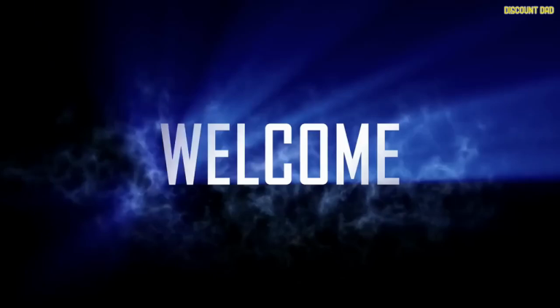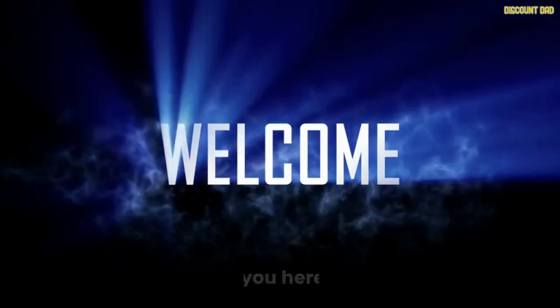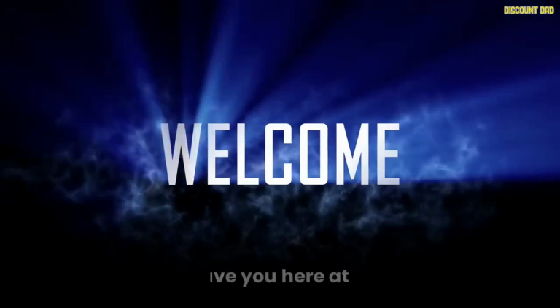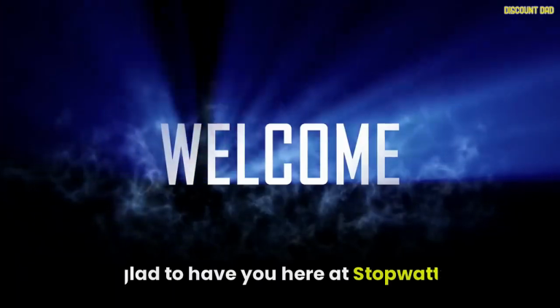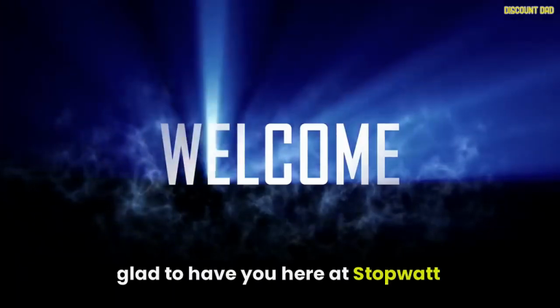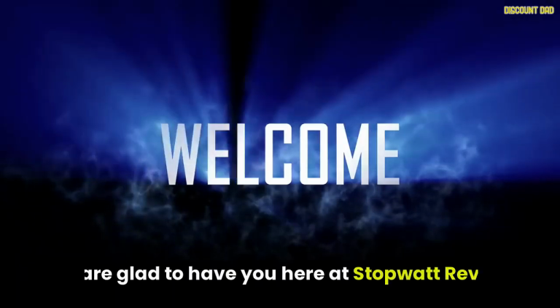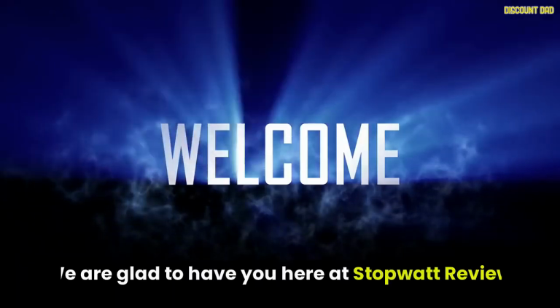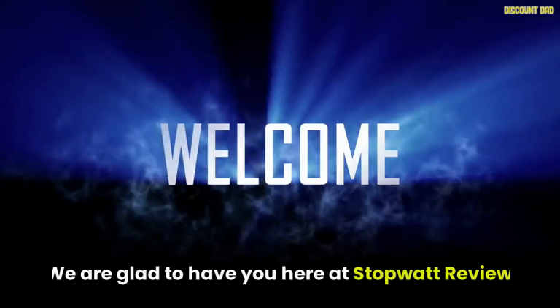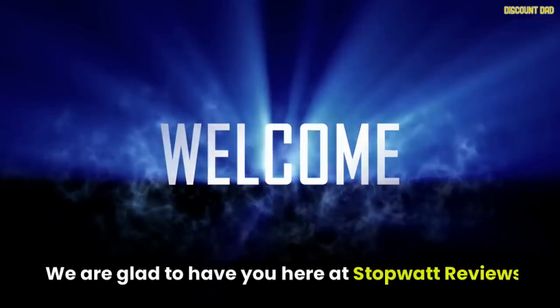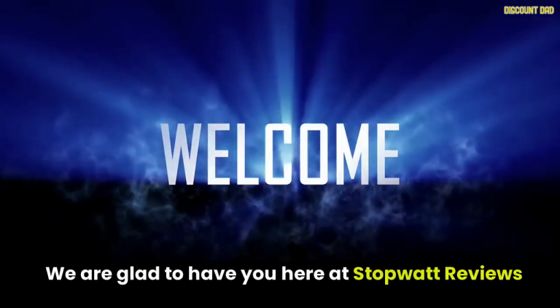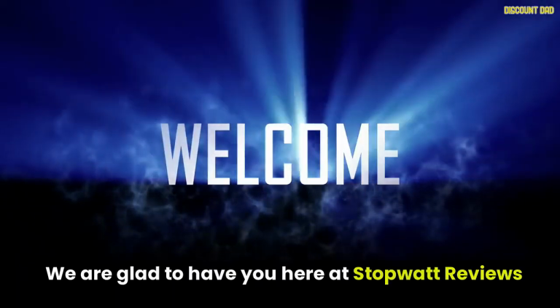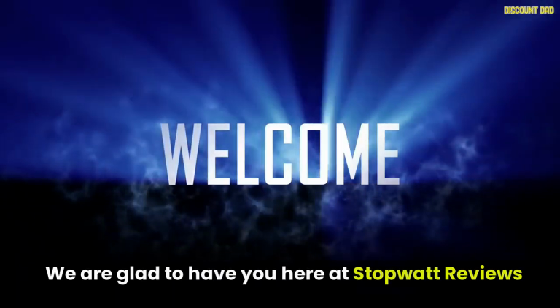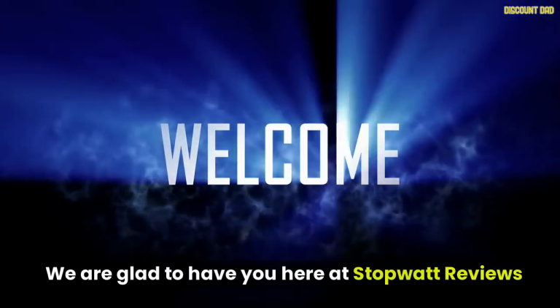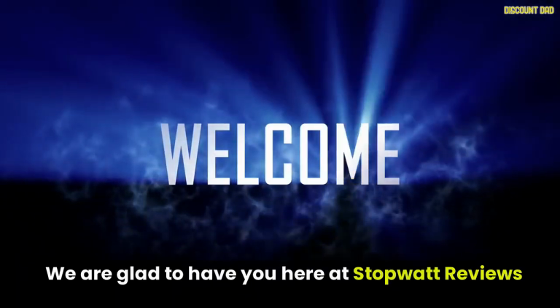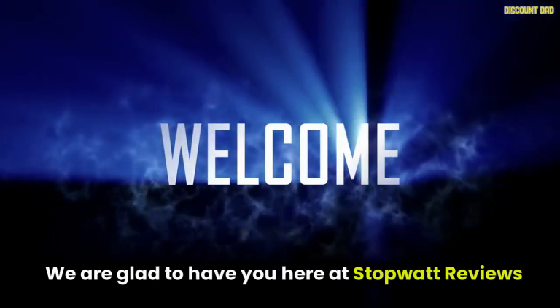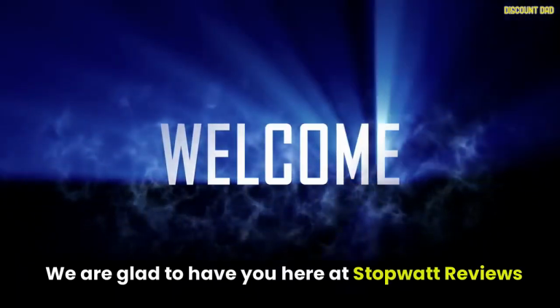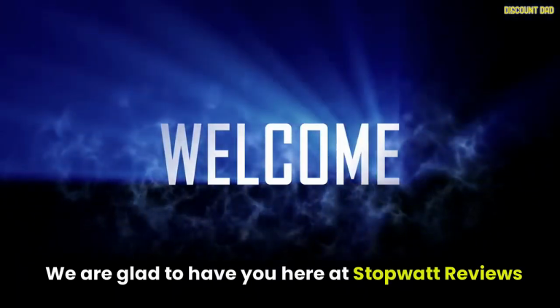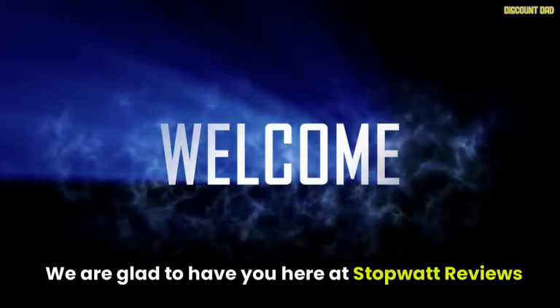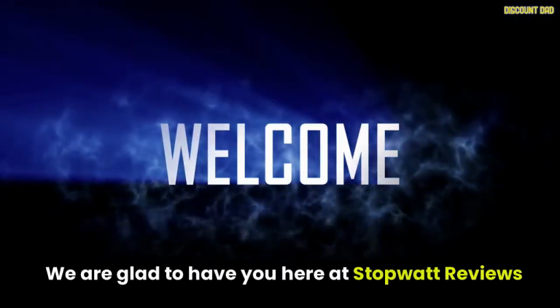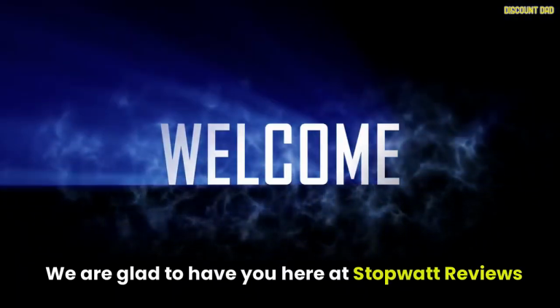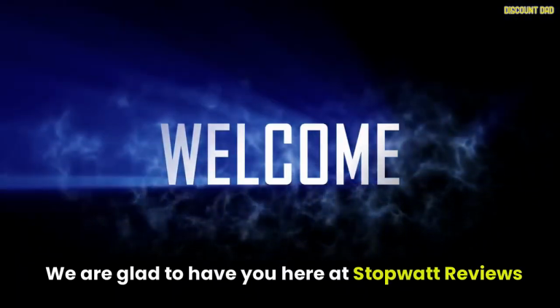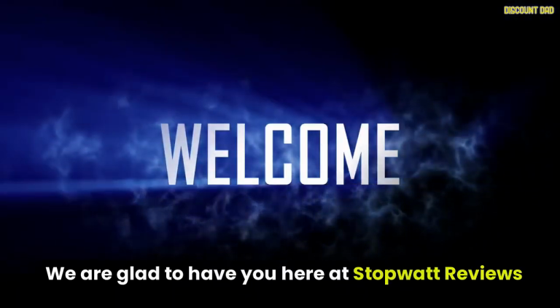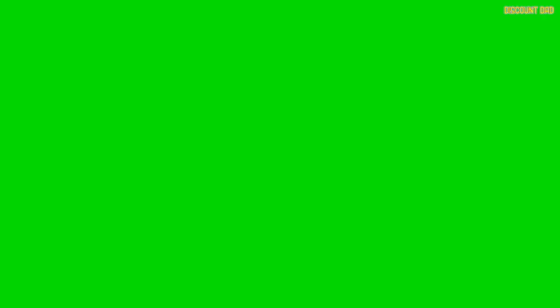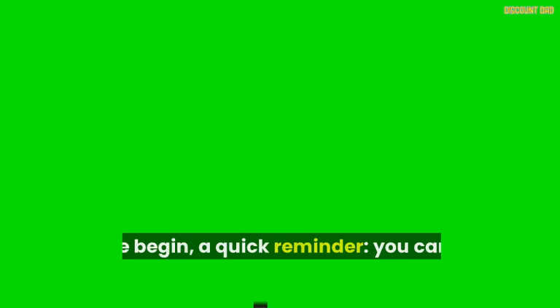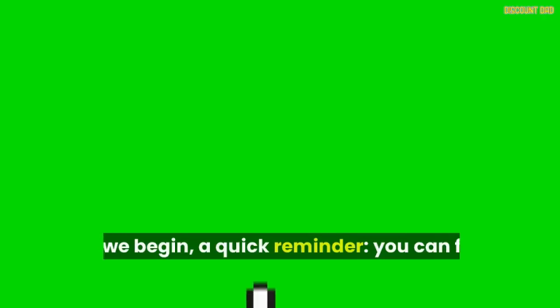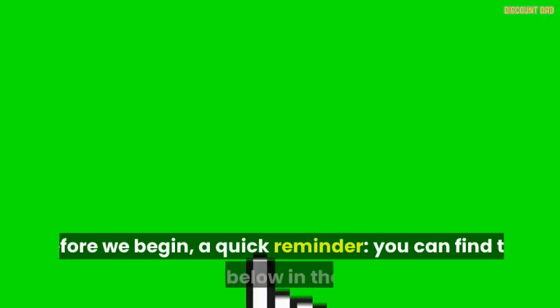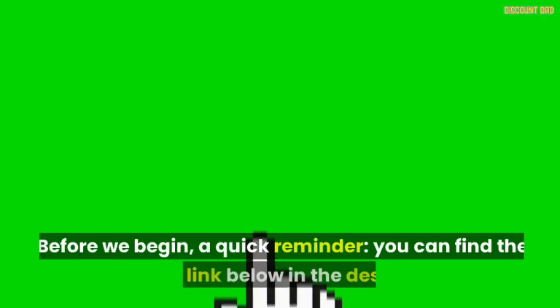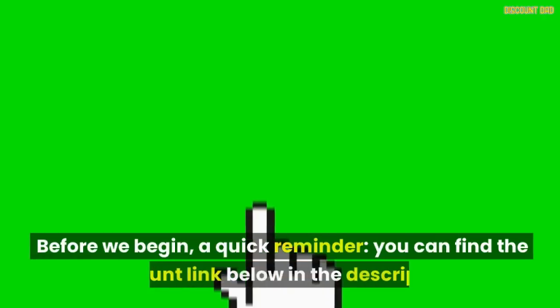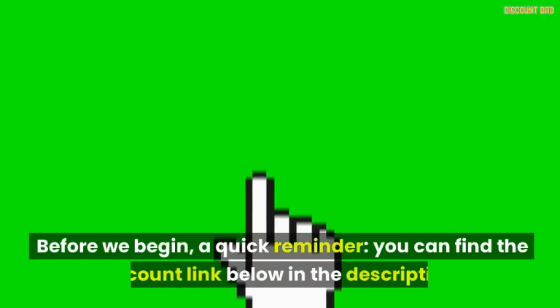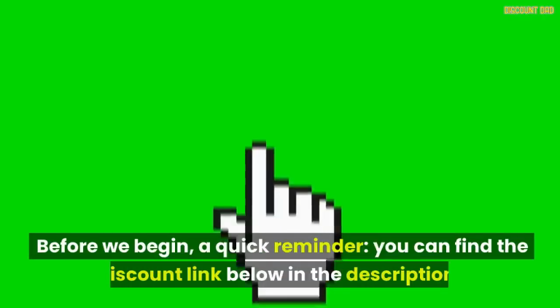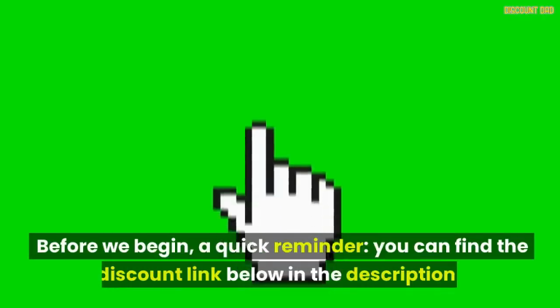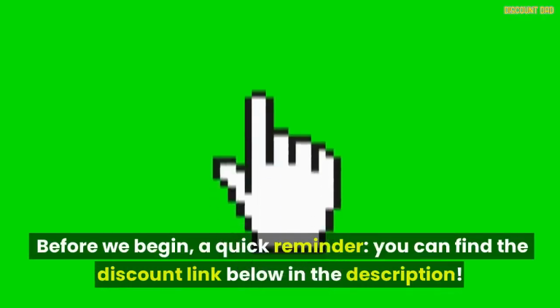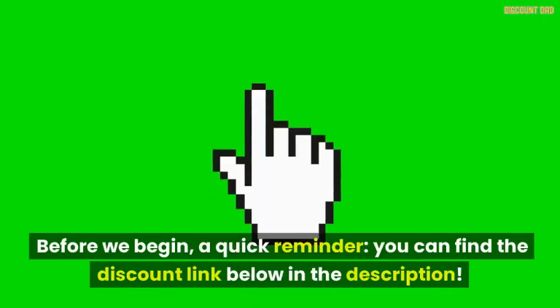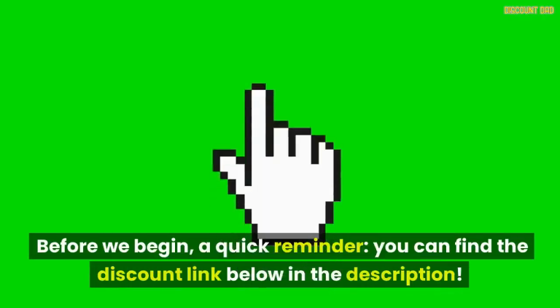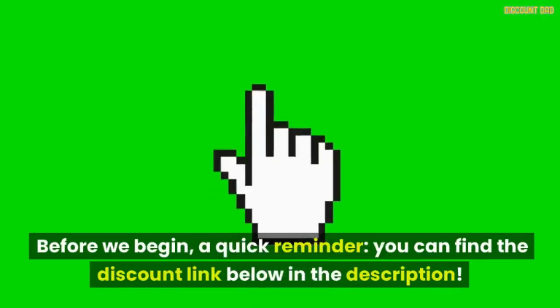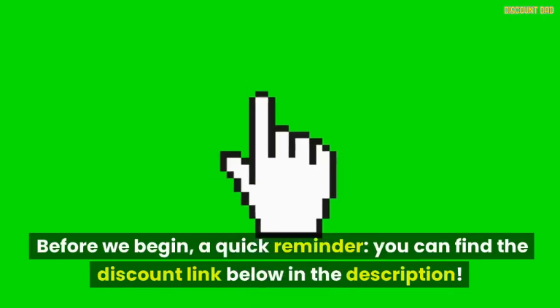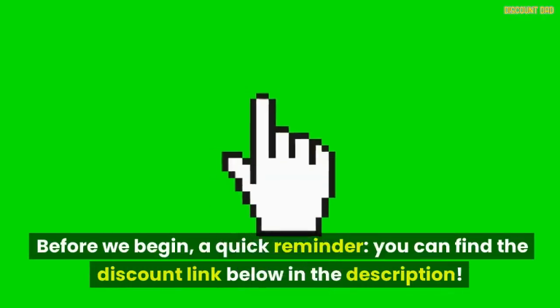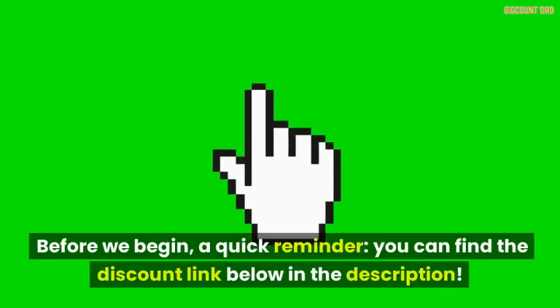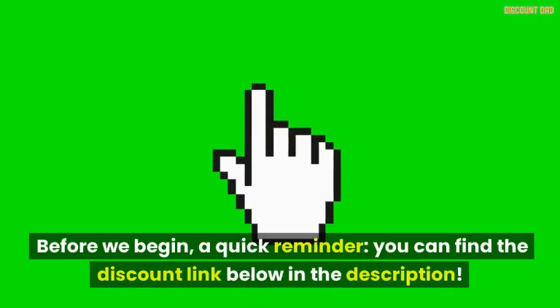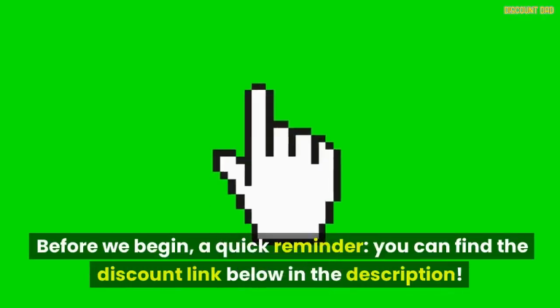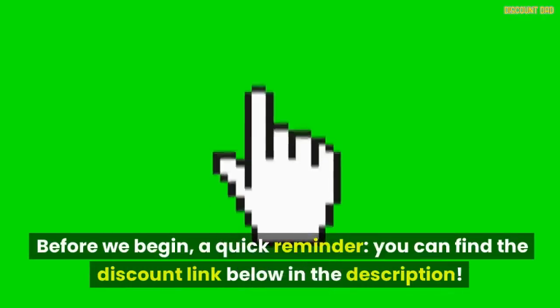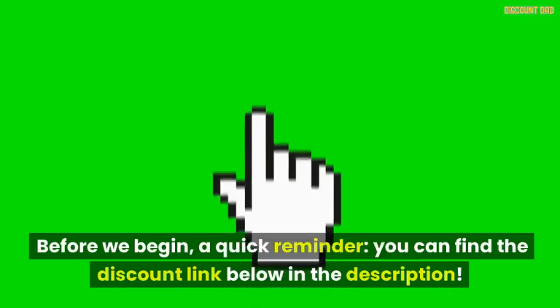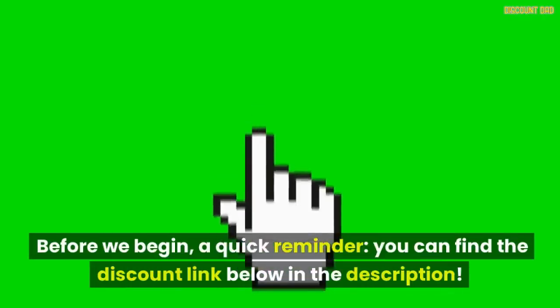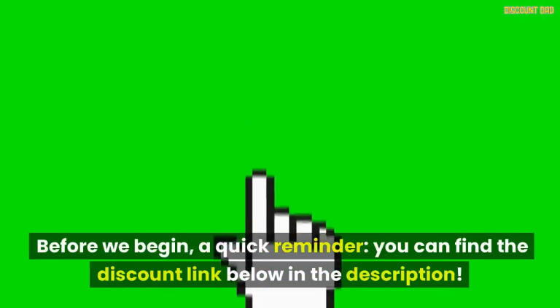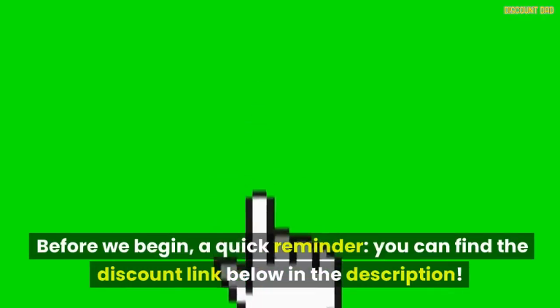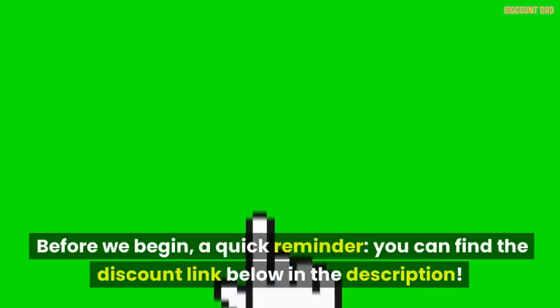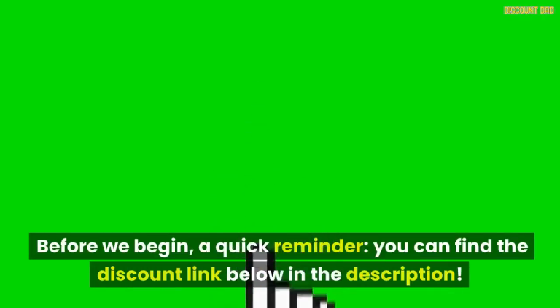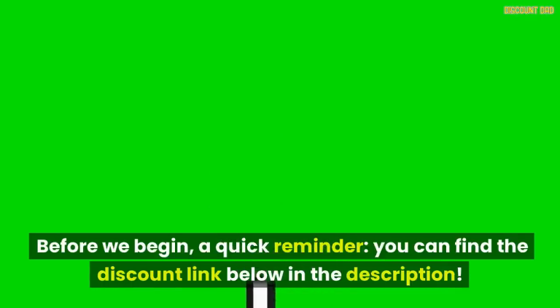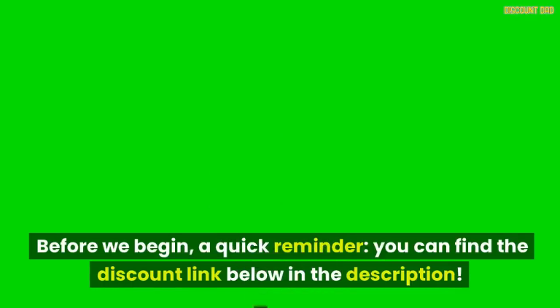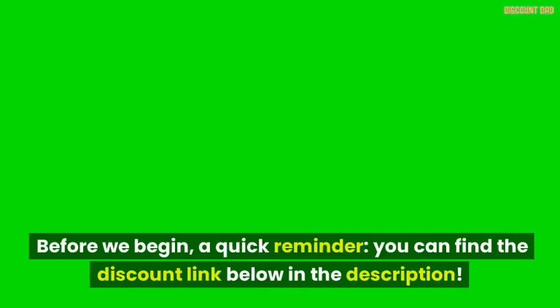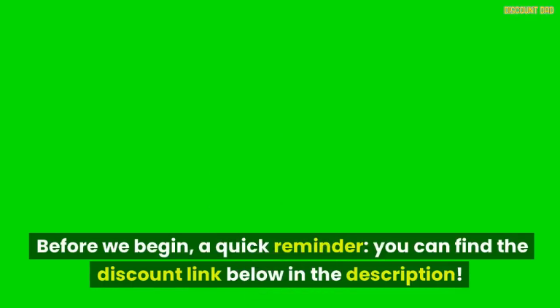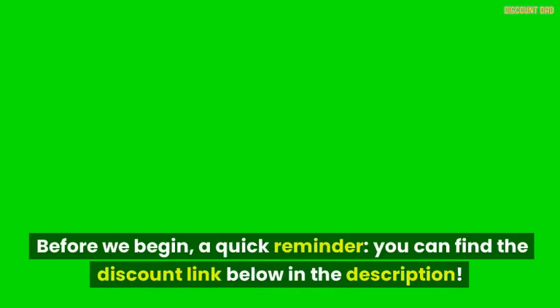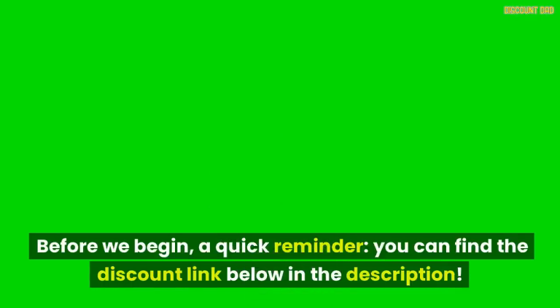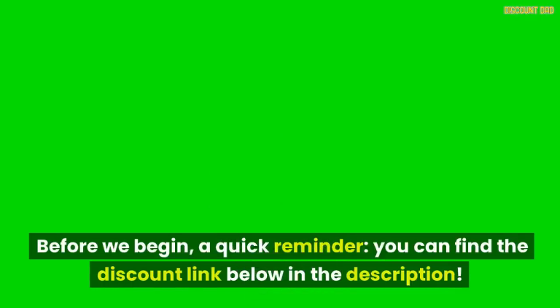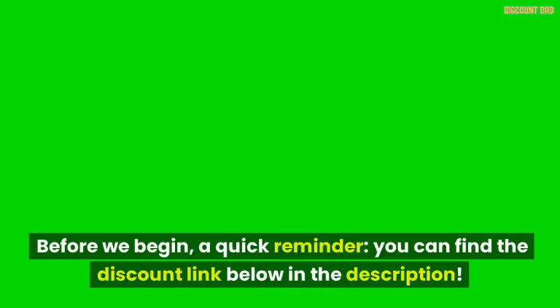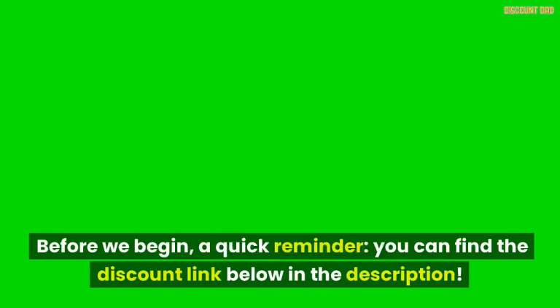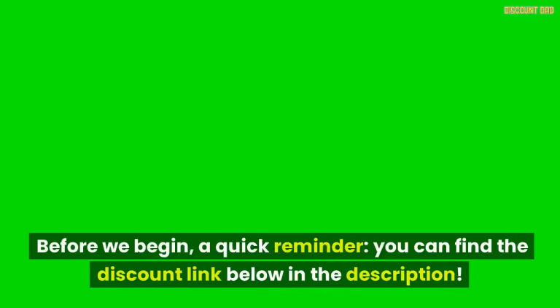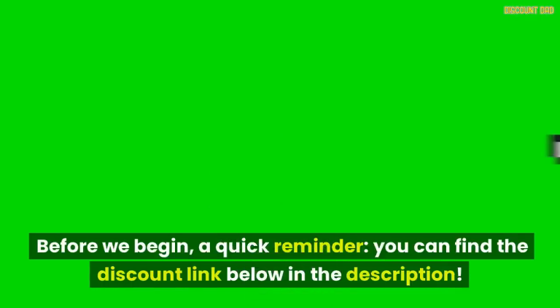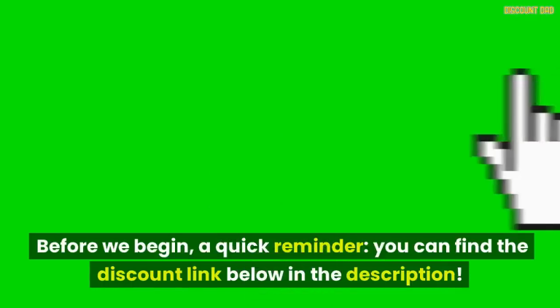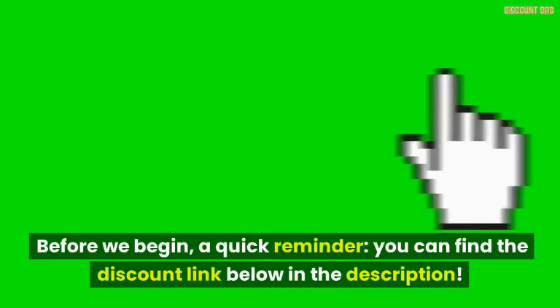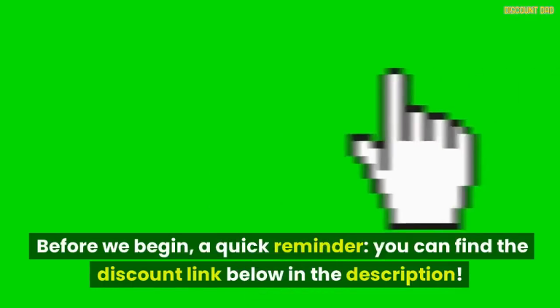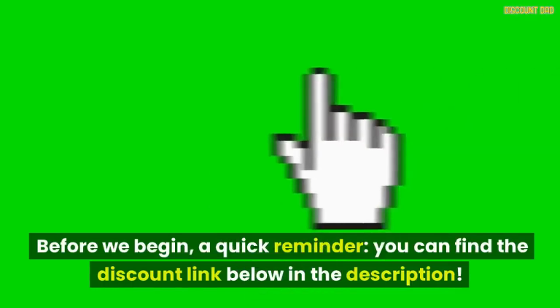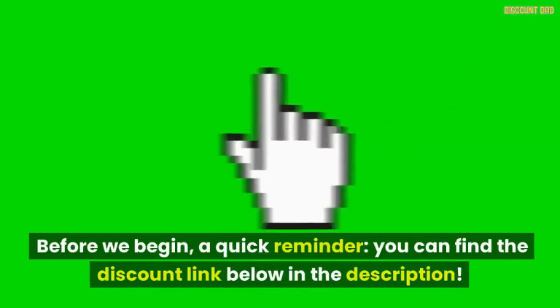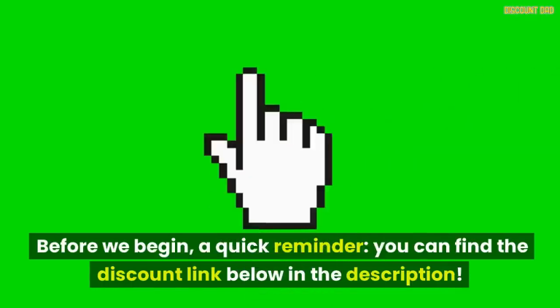We are glad to have you here at StopWatt Reviews. Before we begin, a quick reminder: you can find the discount link below in the description.